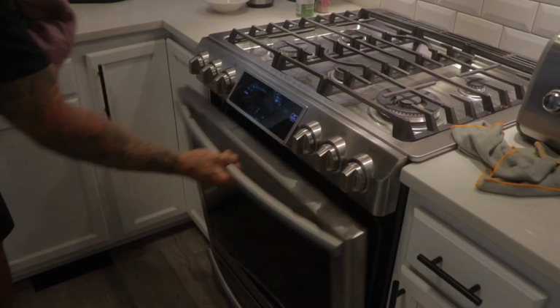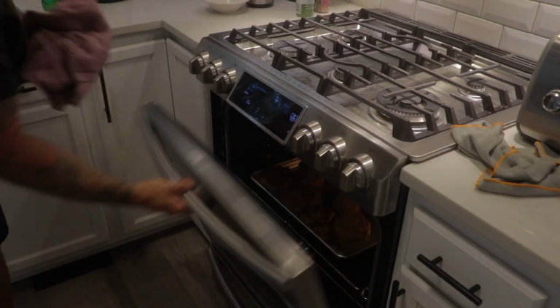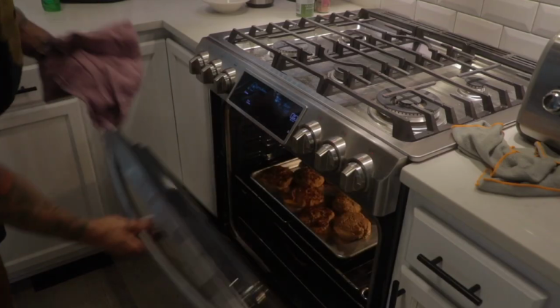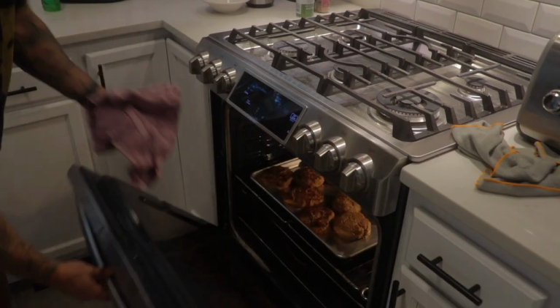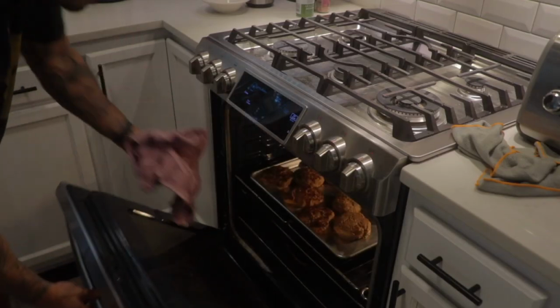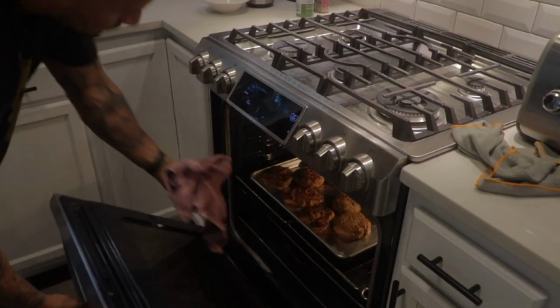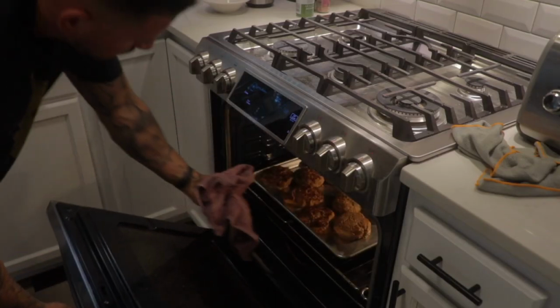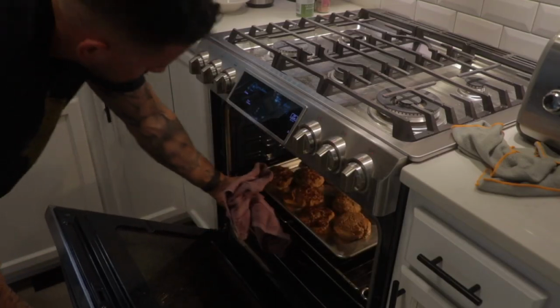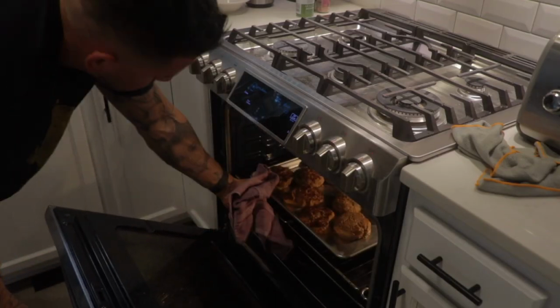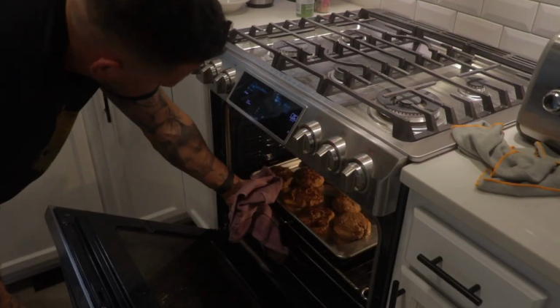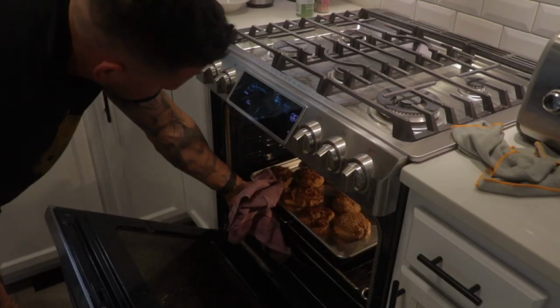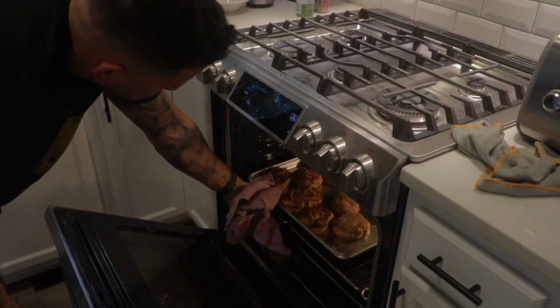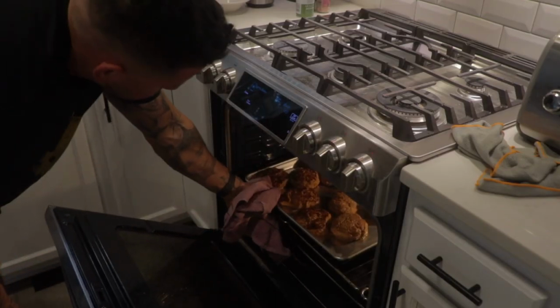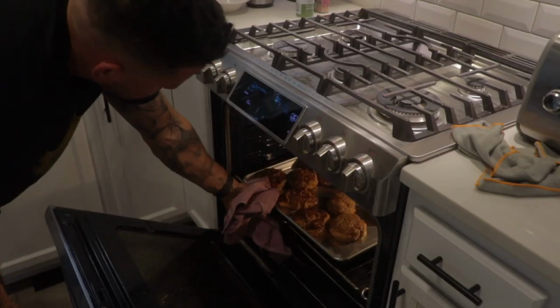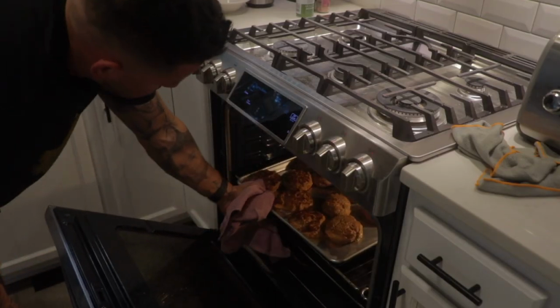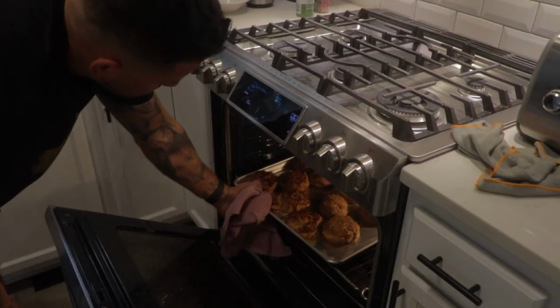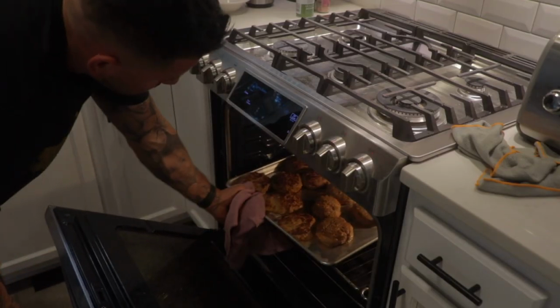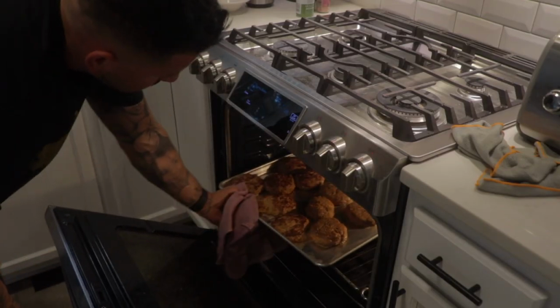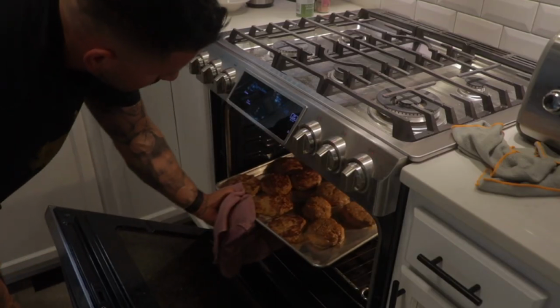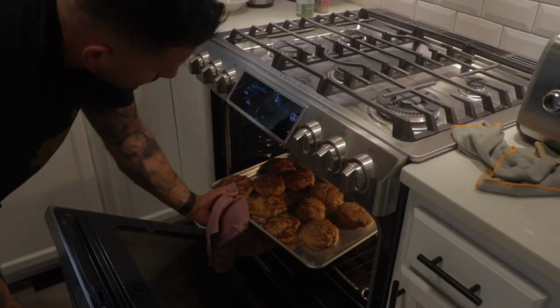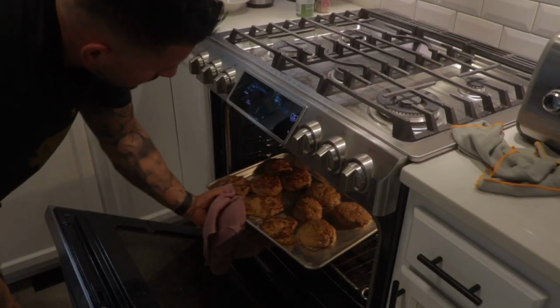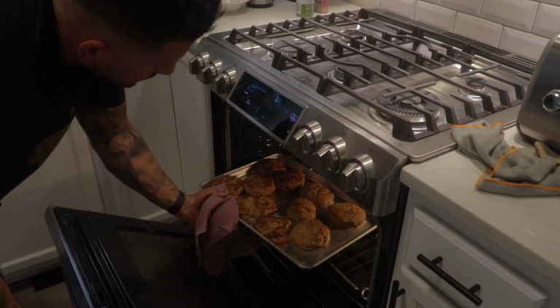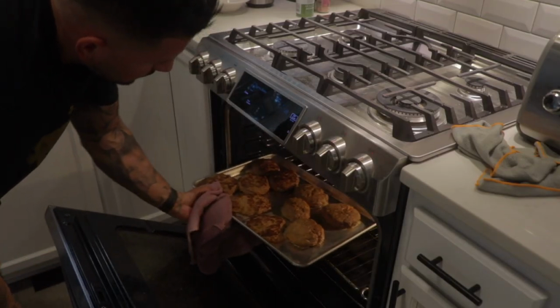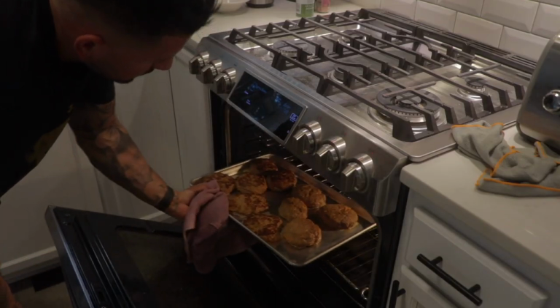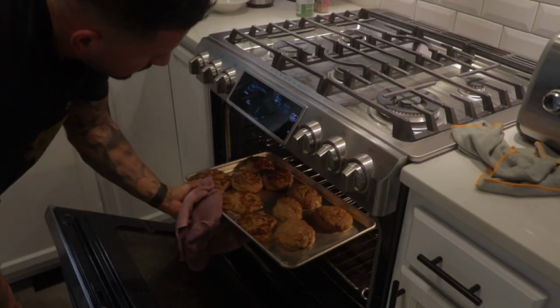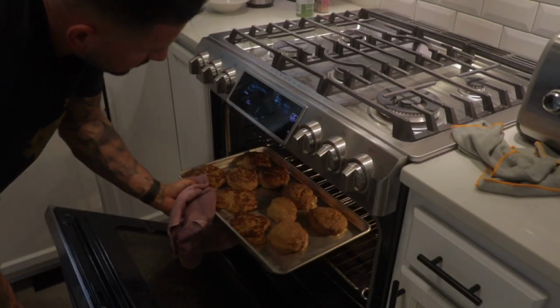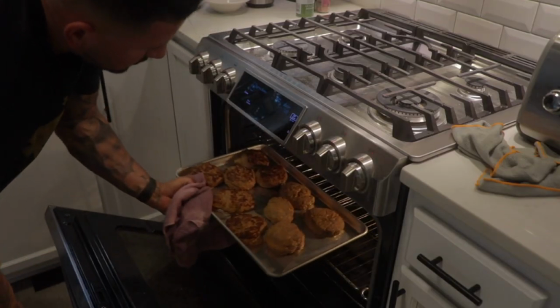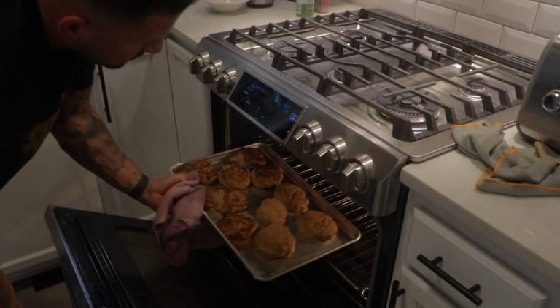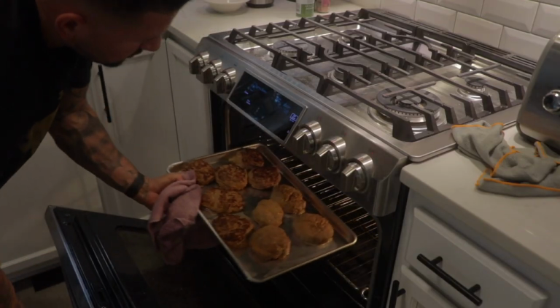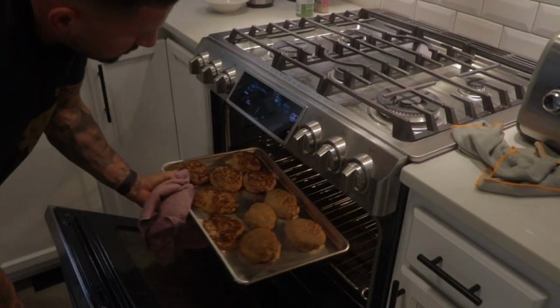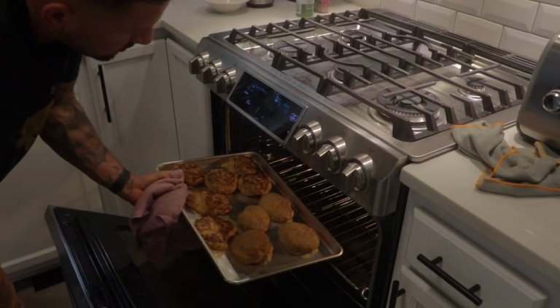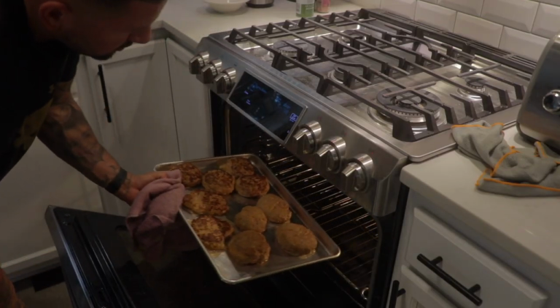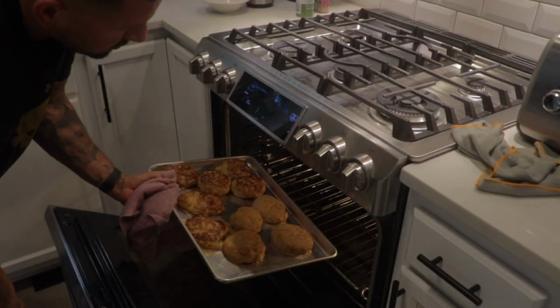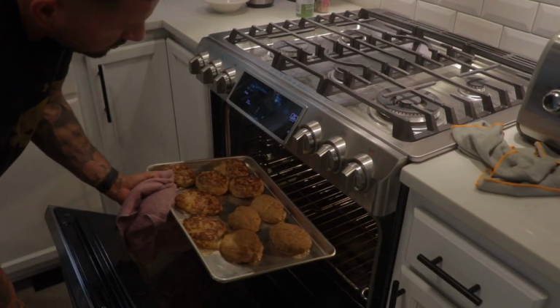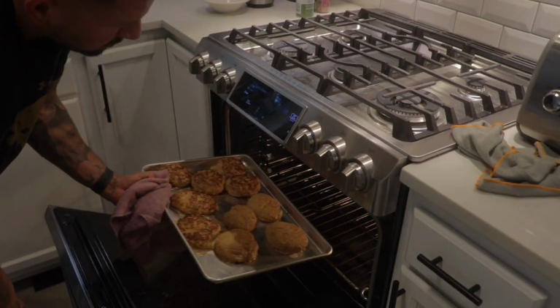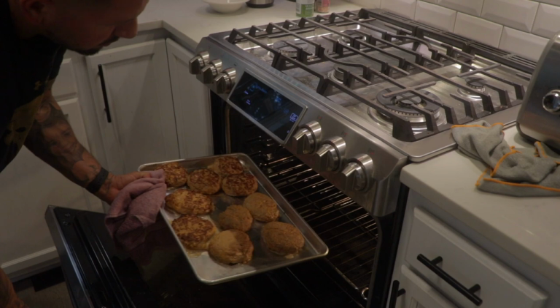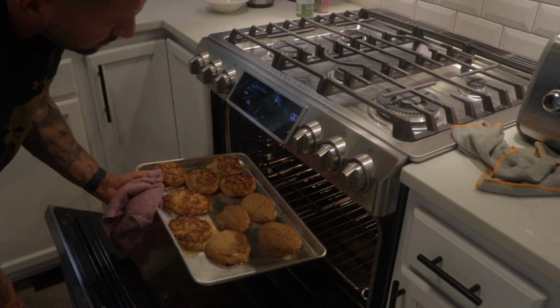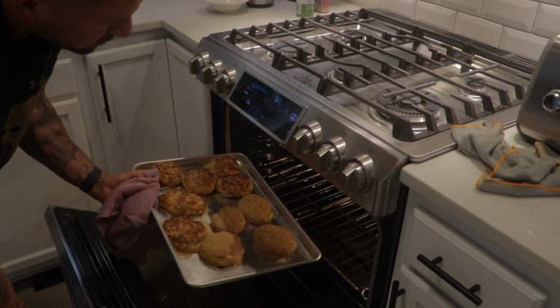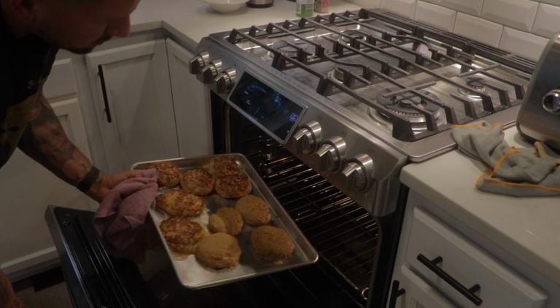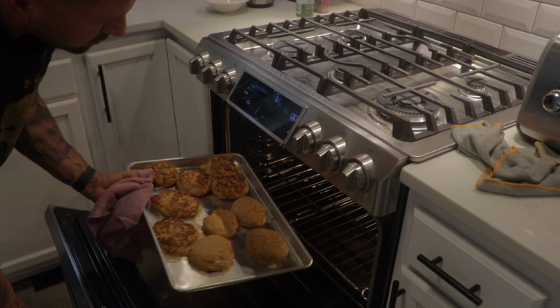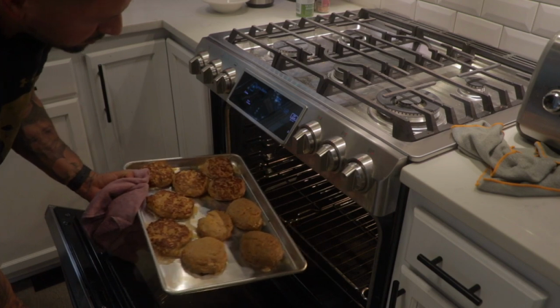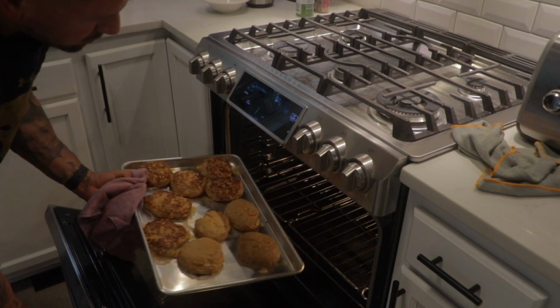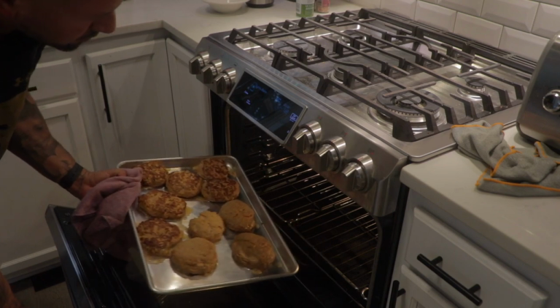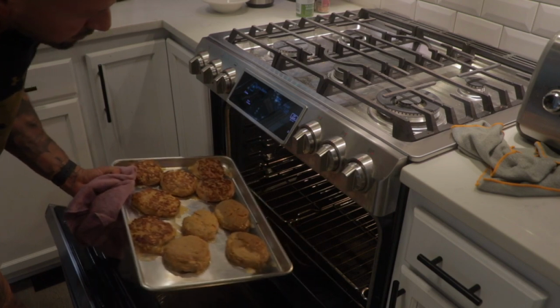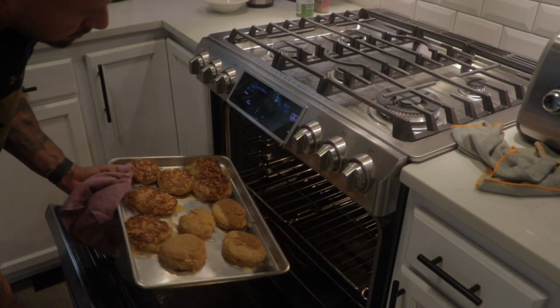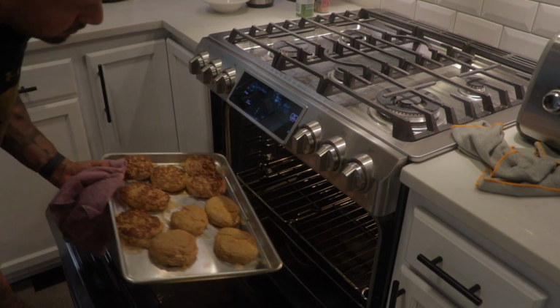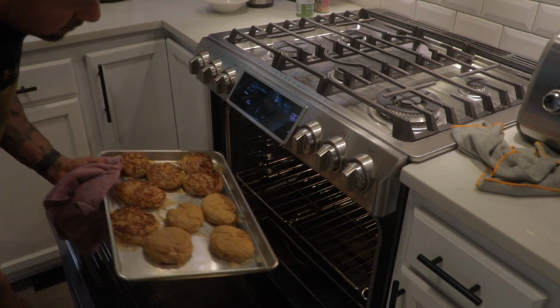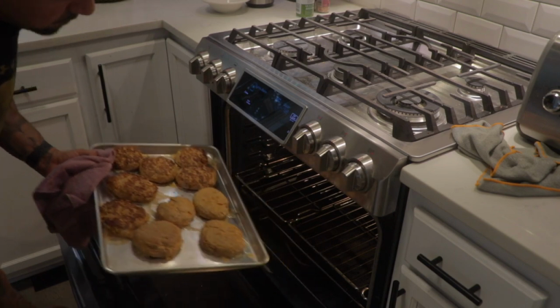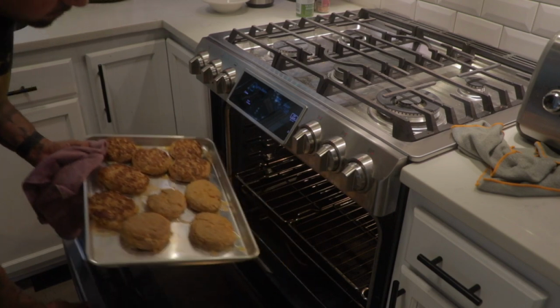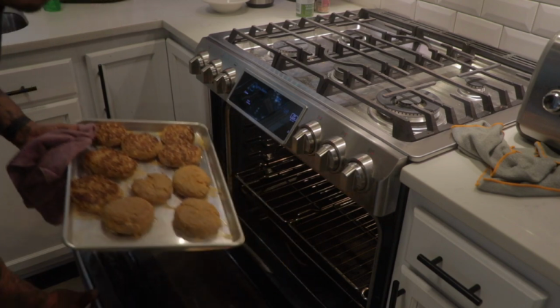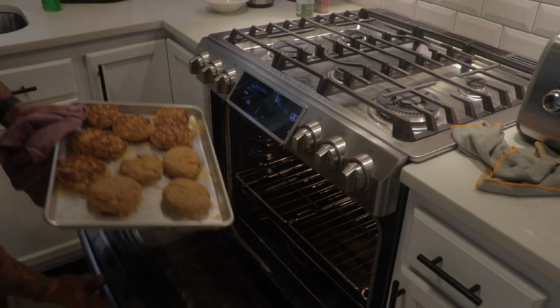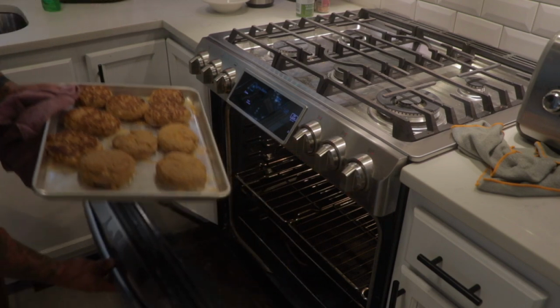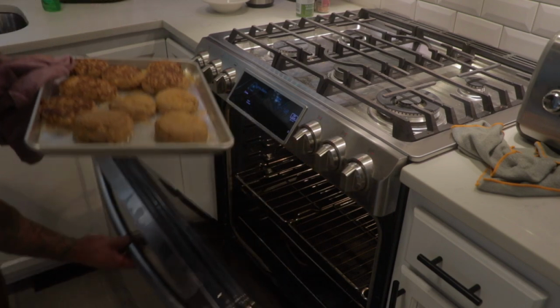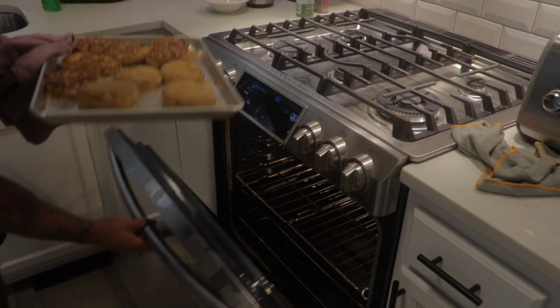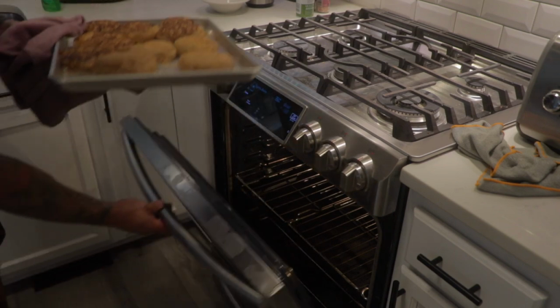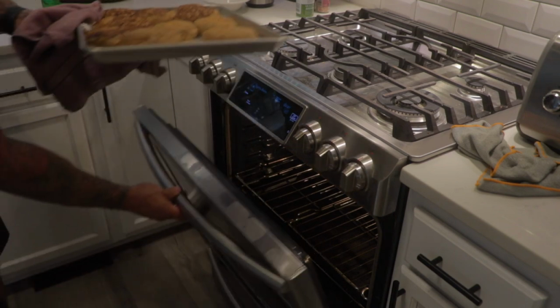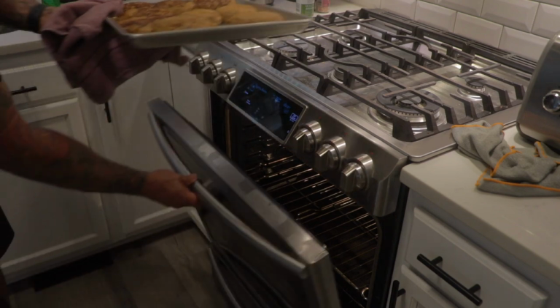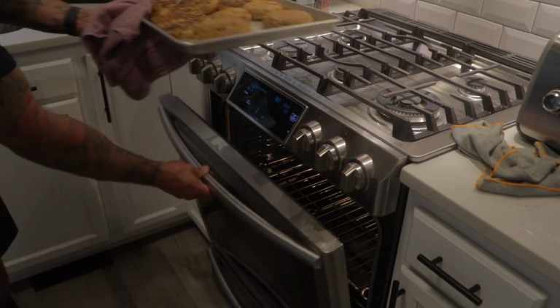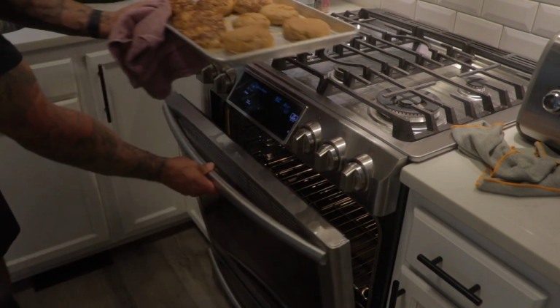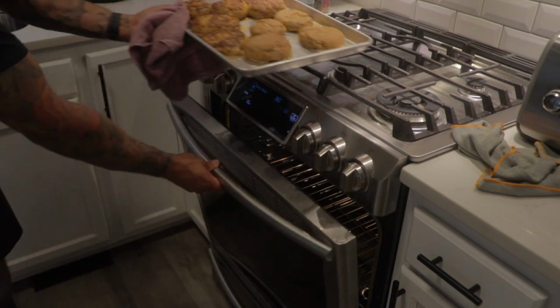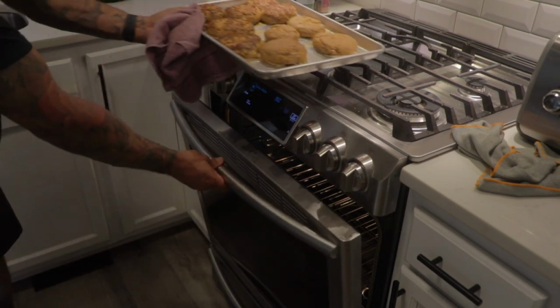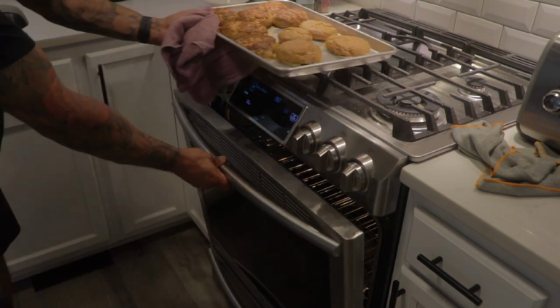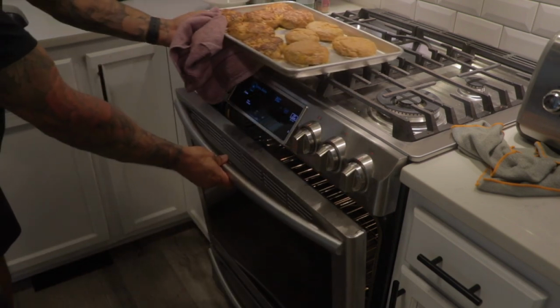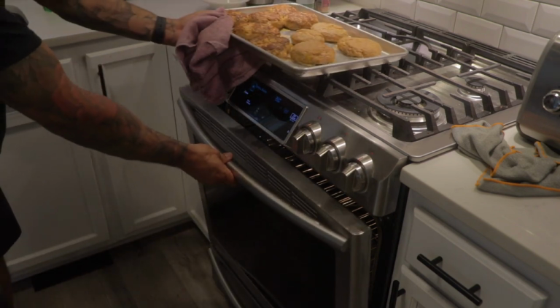It's been 10 minutes and they're nice and done. I'm going to pull them out and let them rest for about 2 minutes before I transfer them over to my plate.